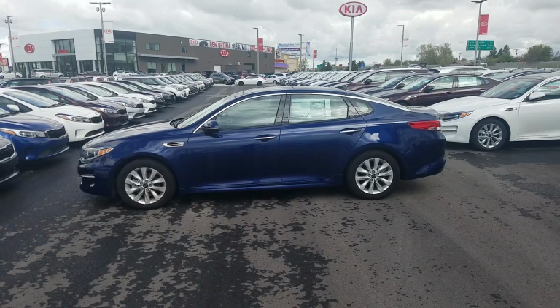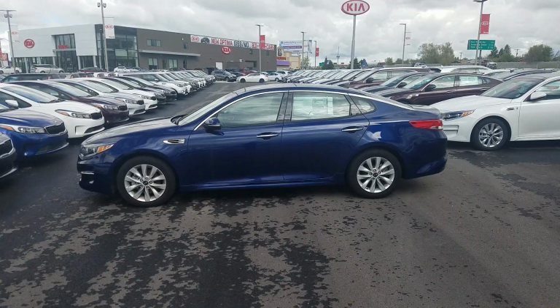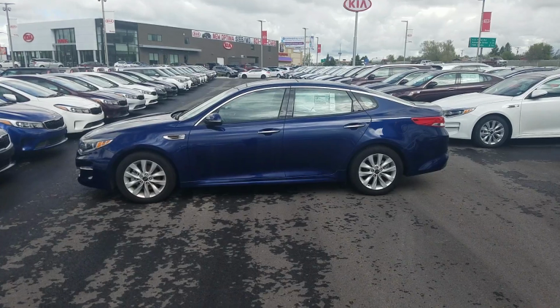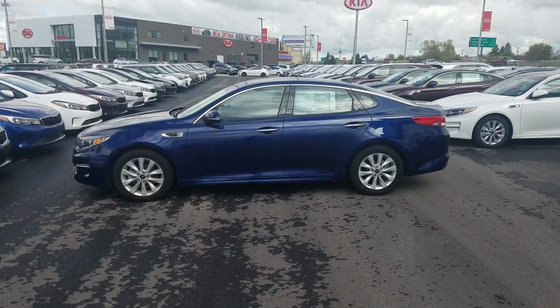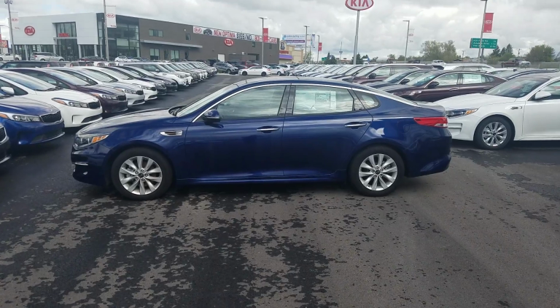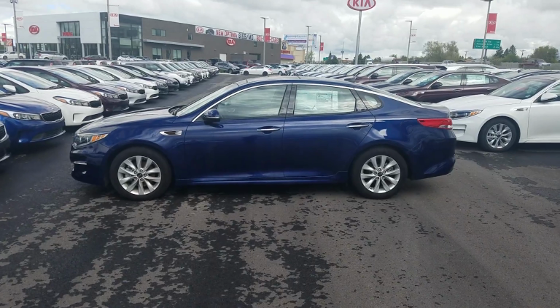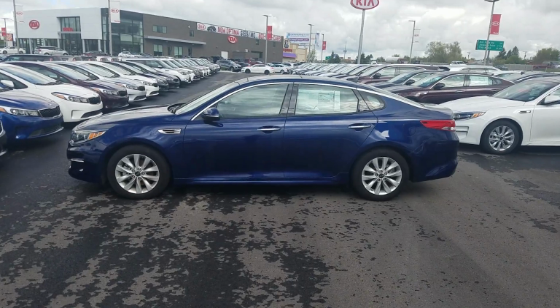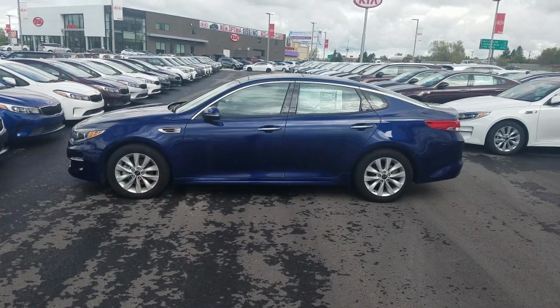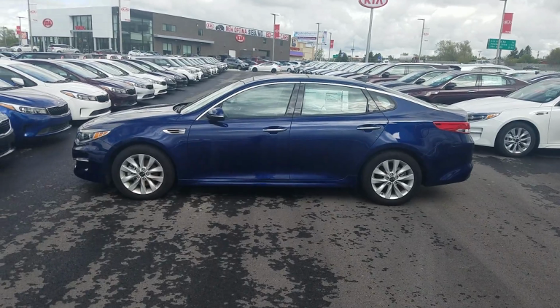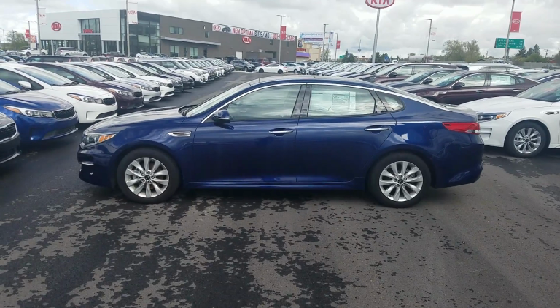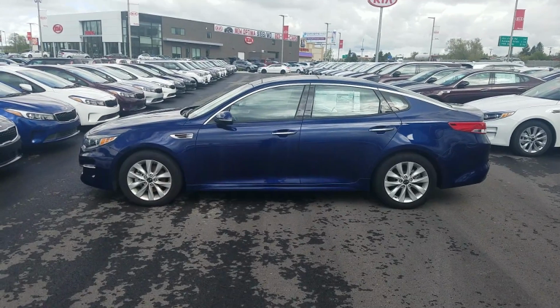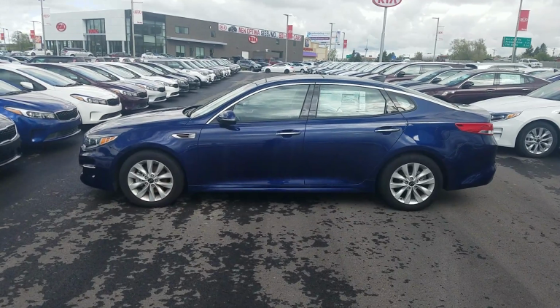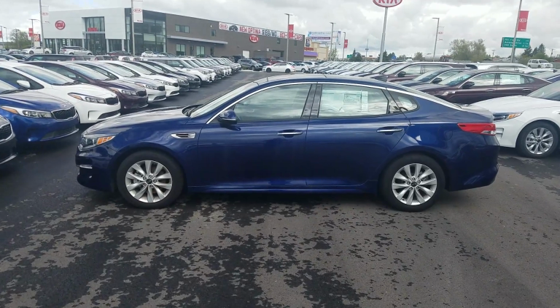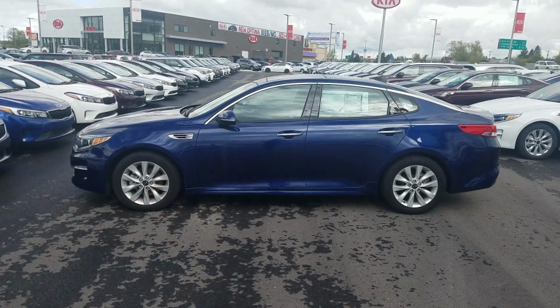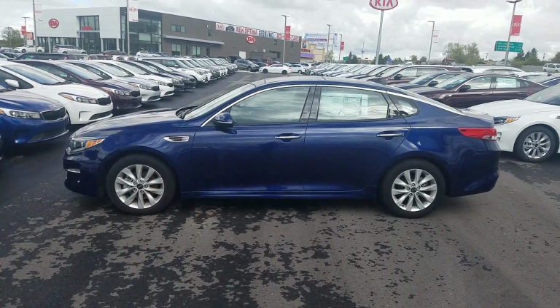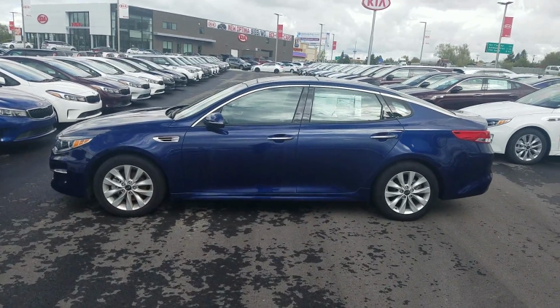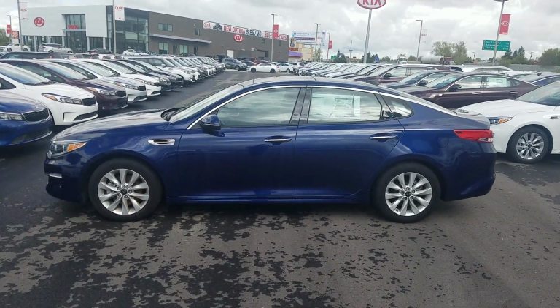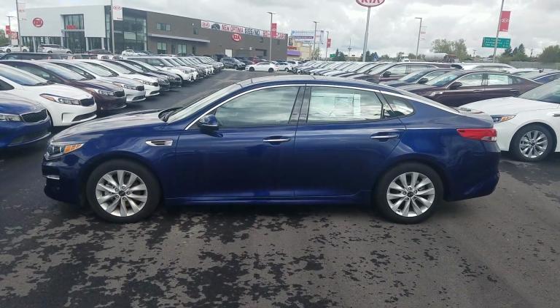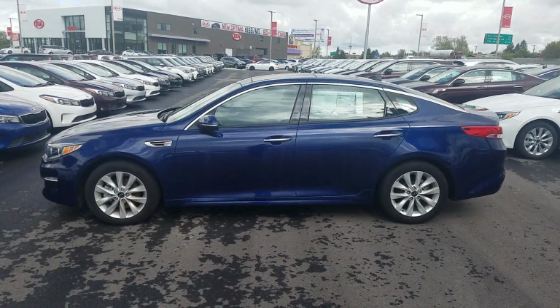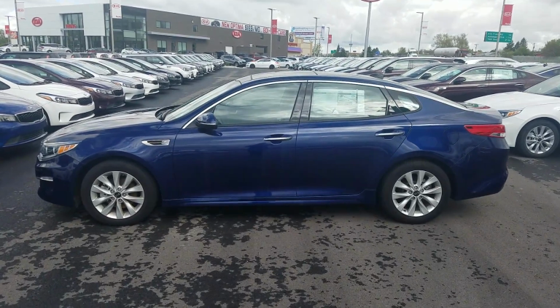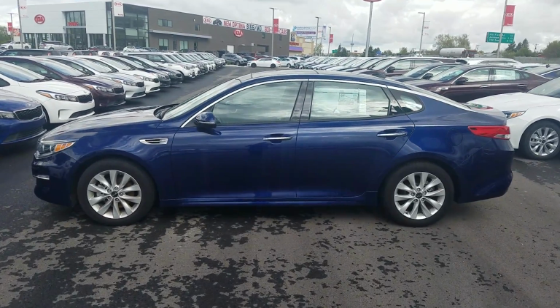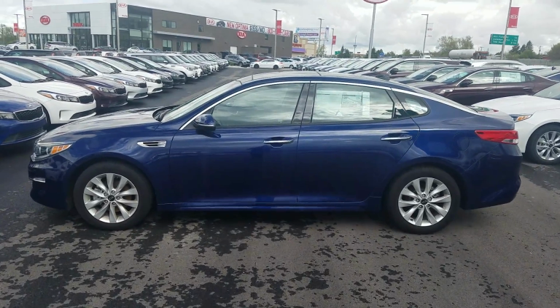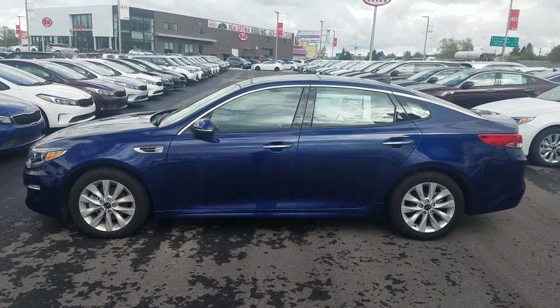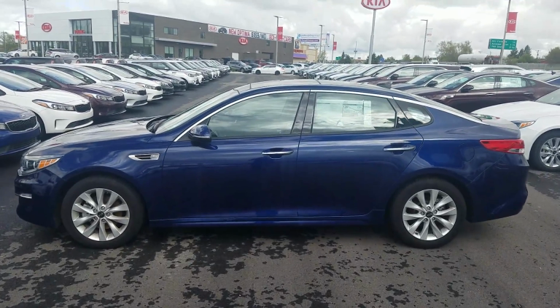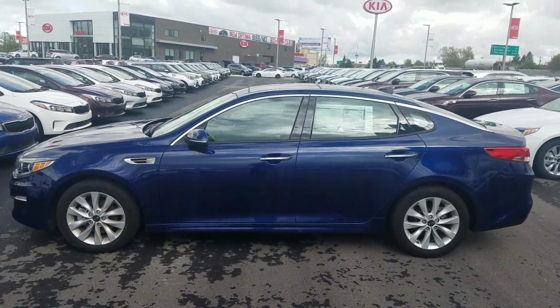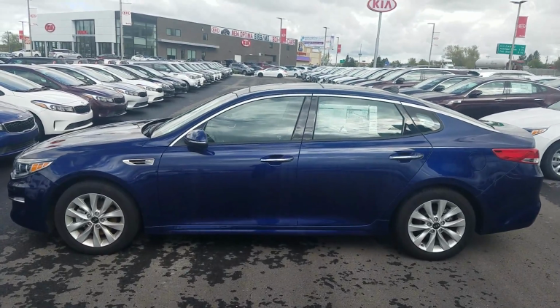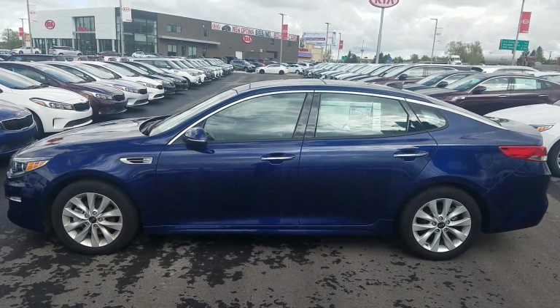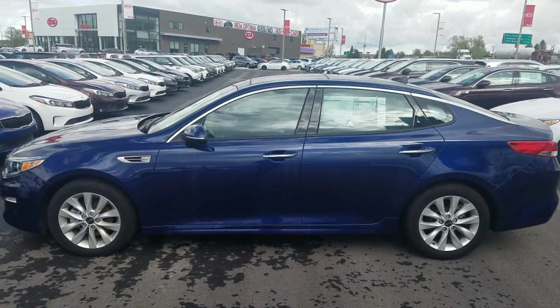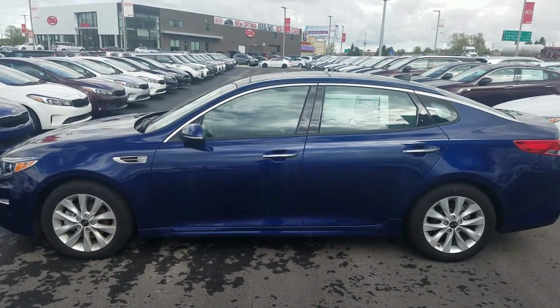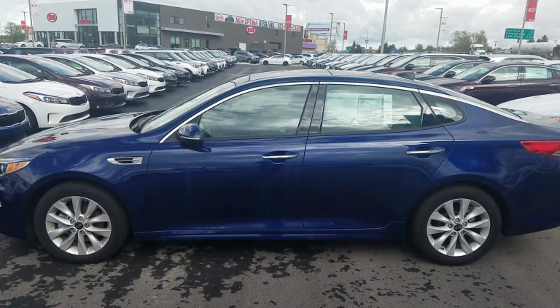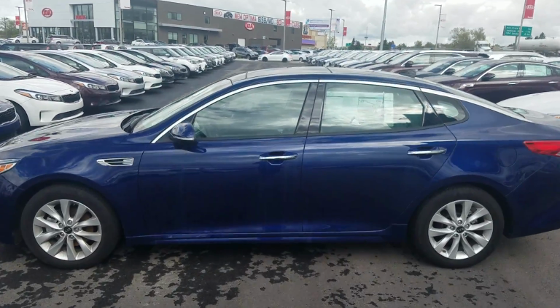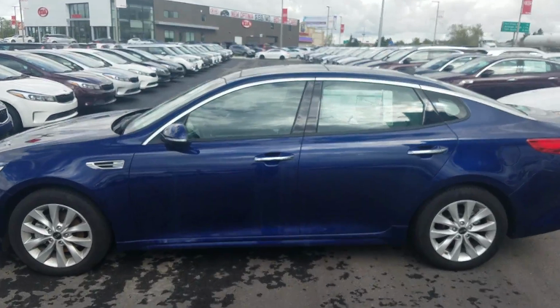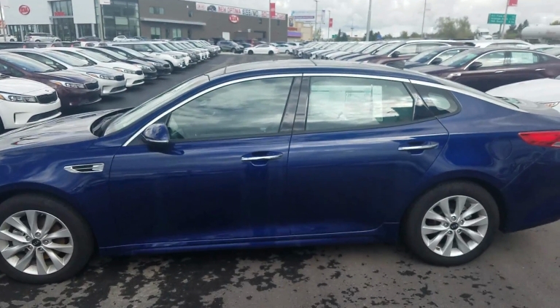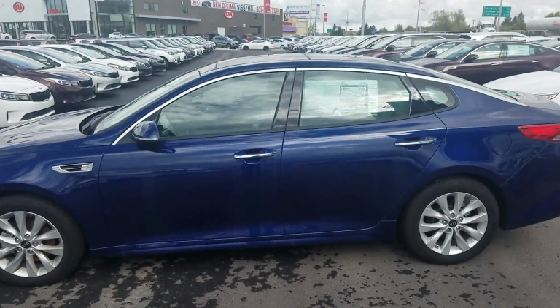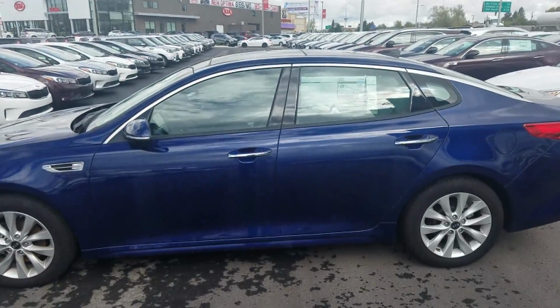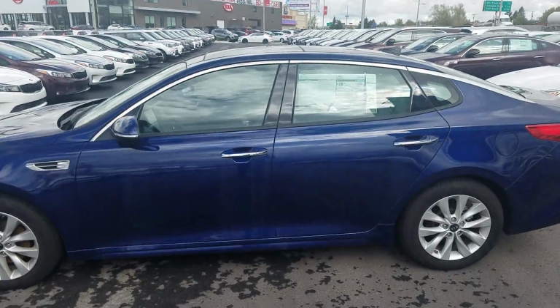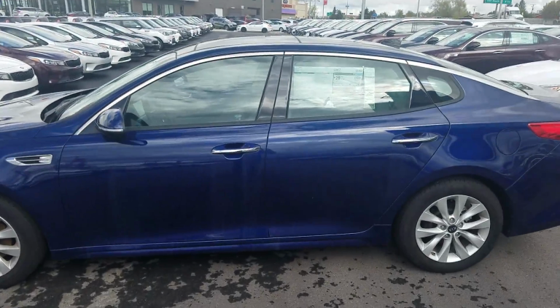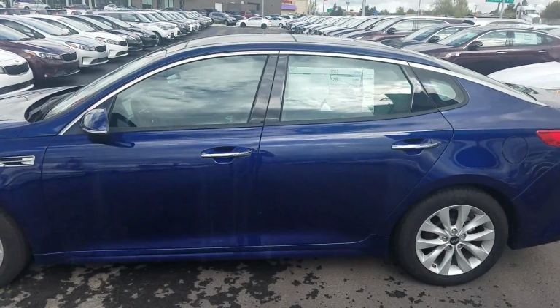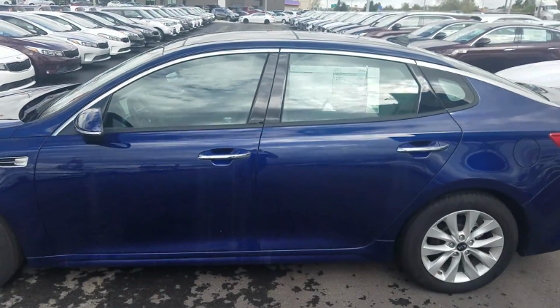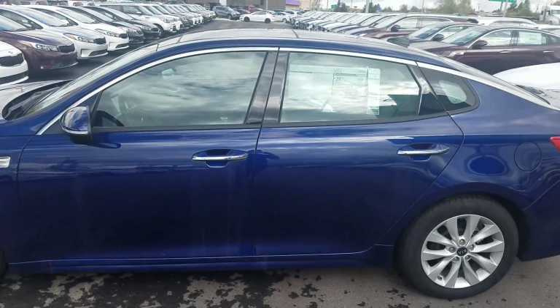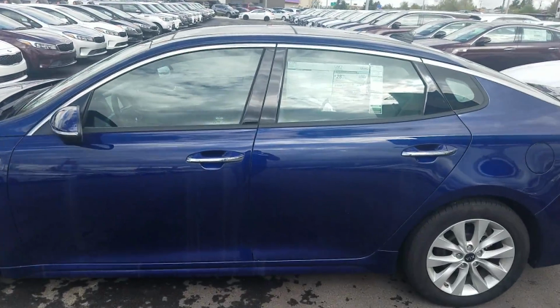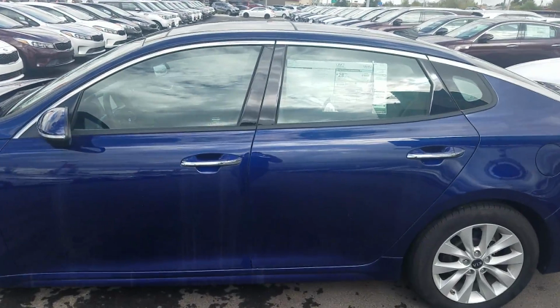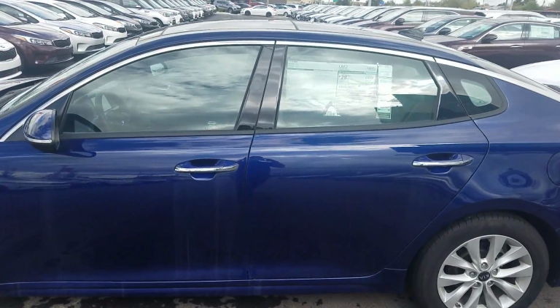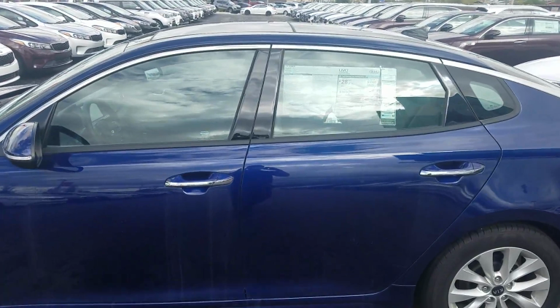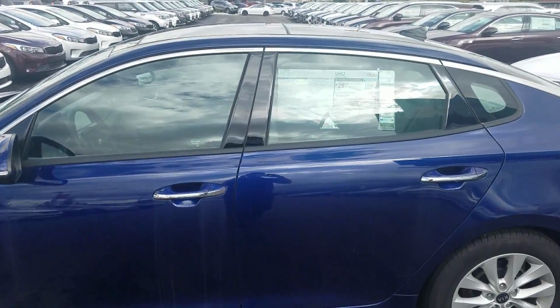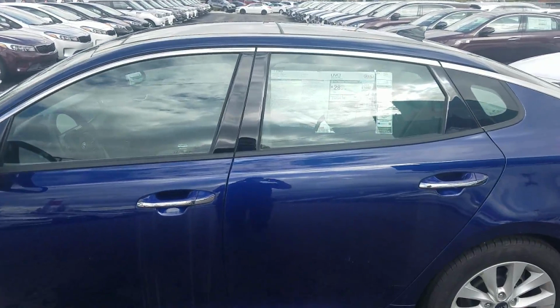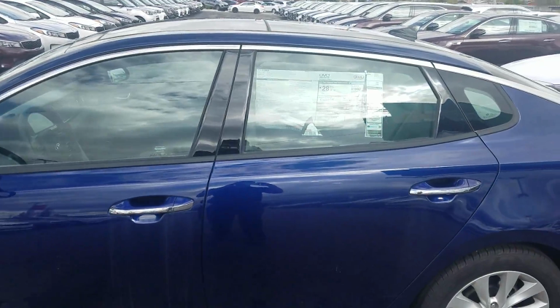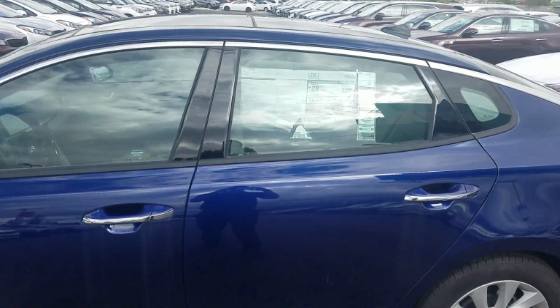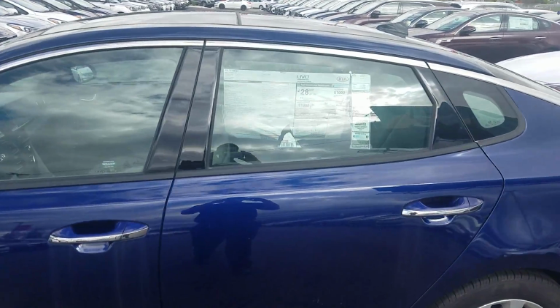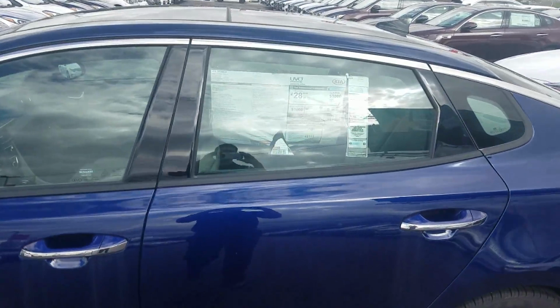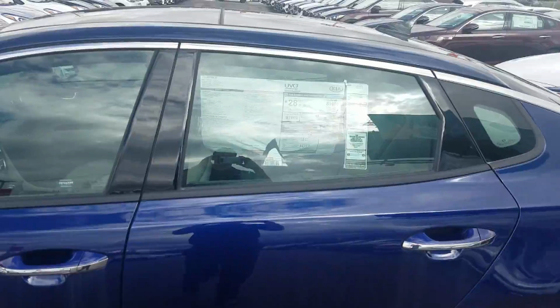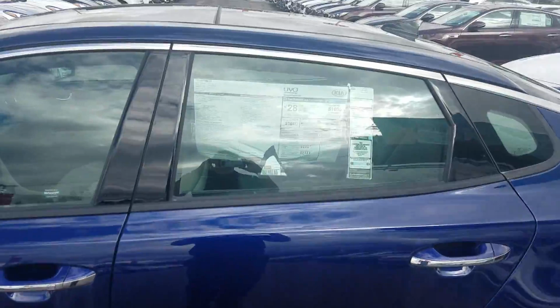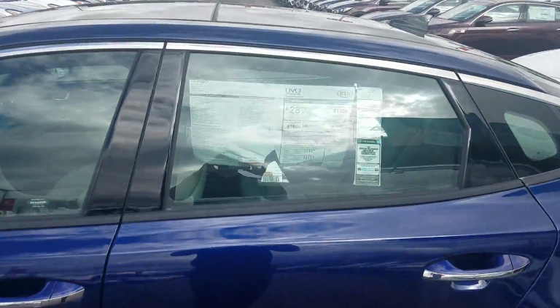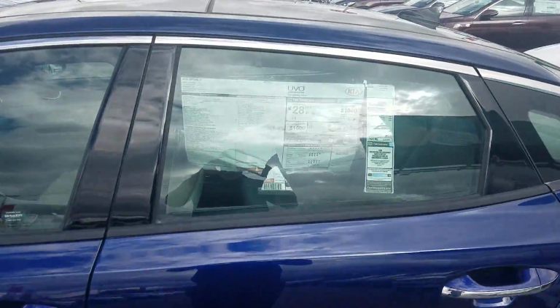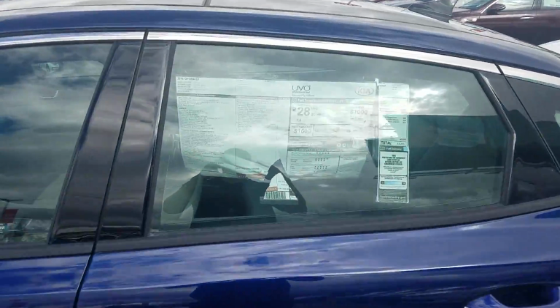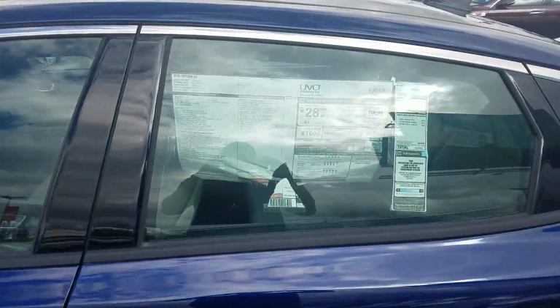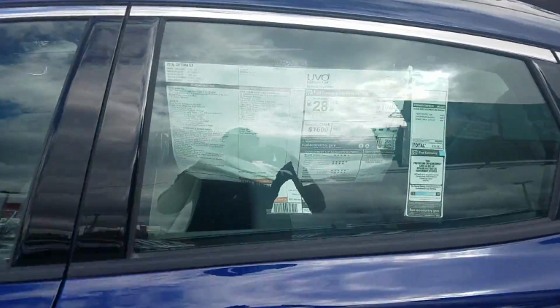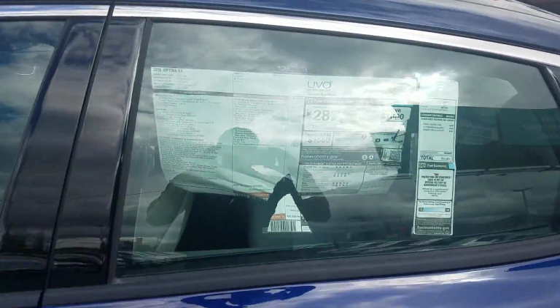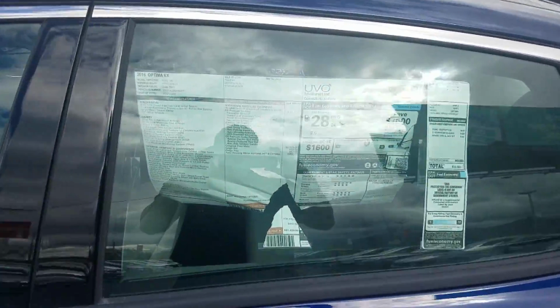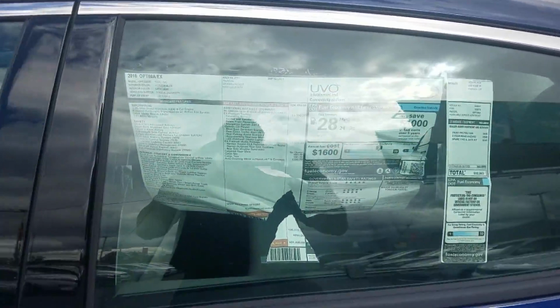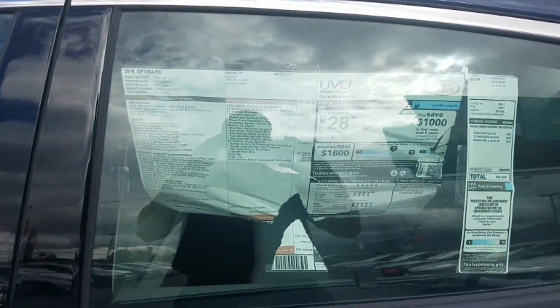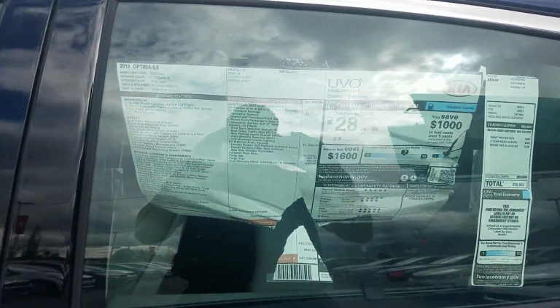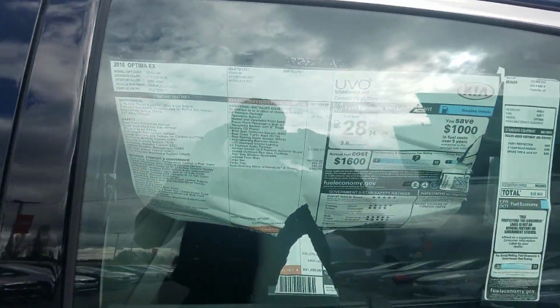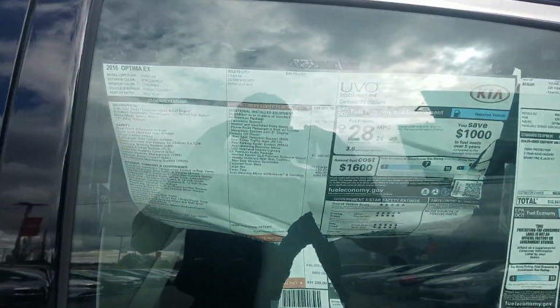Hey, it's Kyle over at Young Kia of Leighton. Just wanted to give you a quick VIP video of the 2016 Kia Optima.